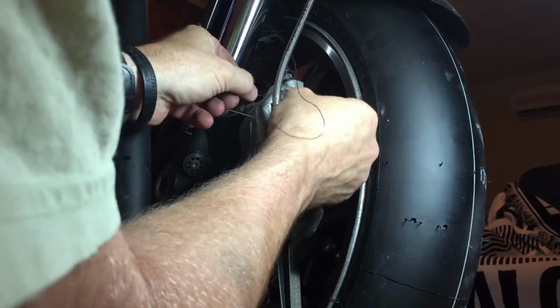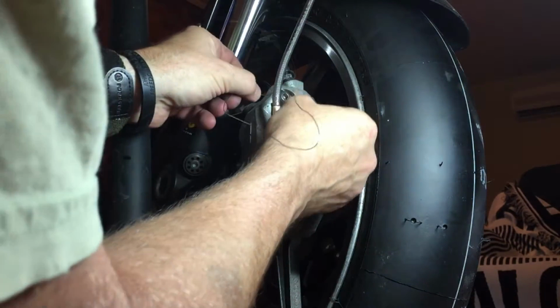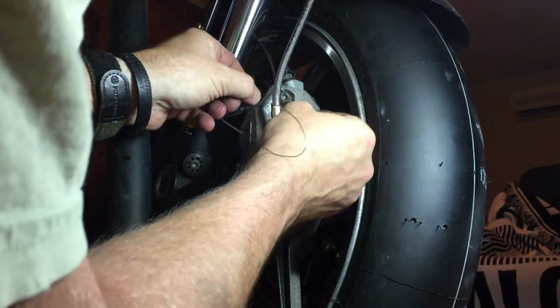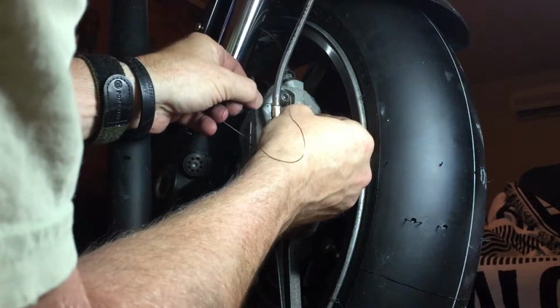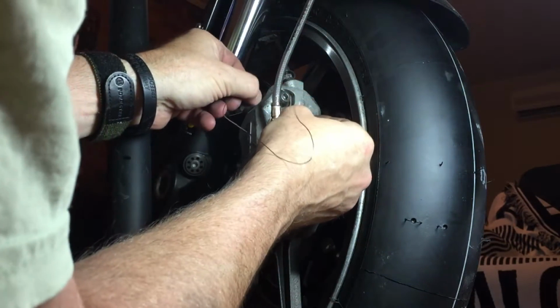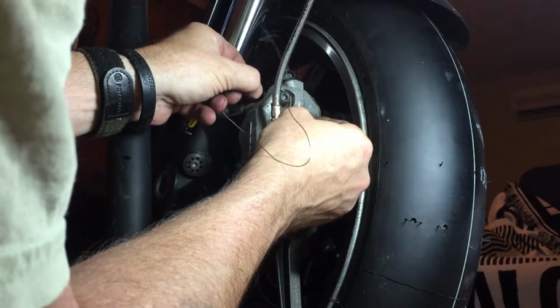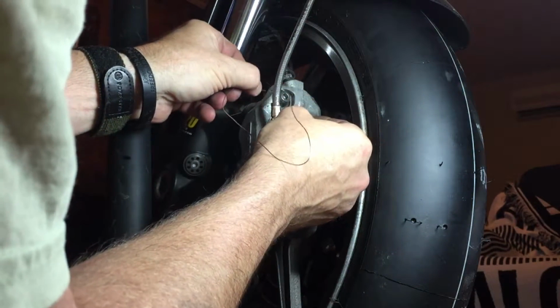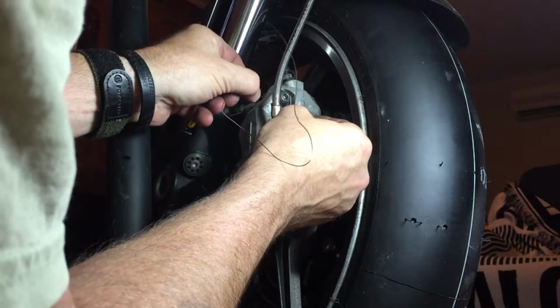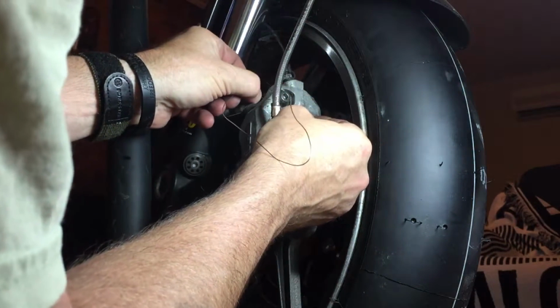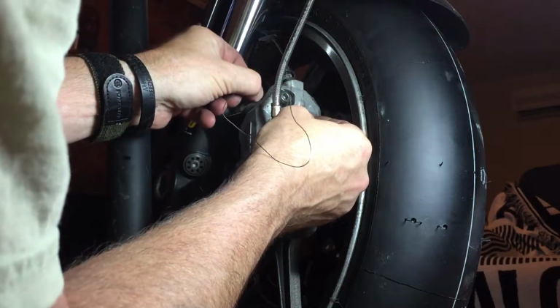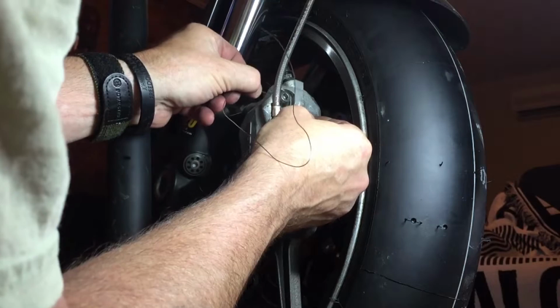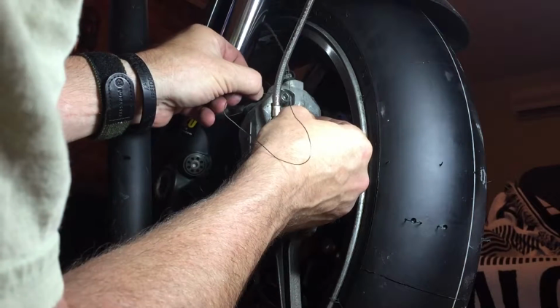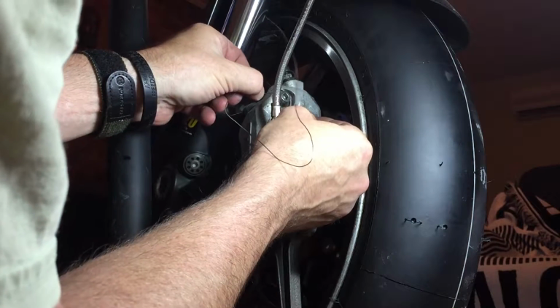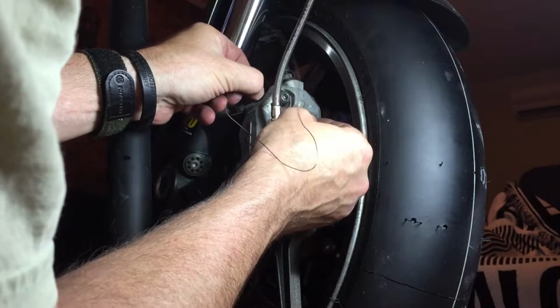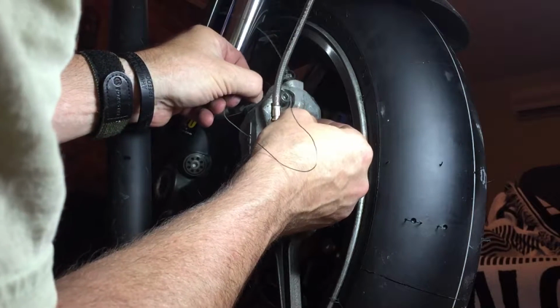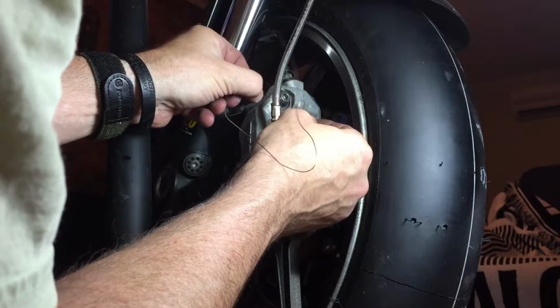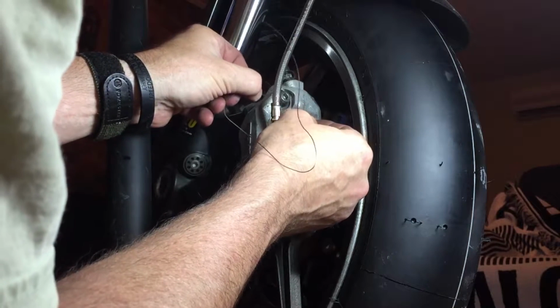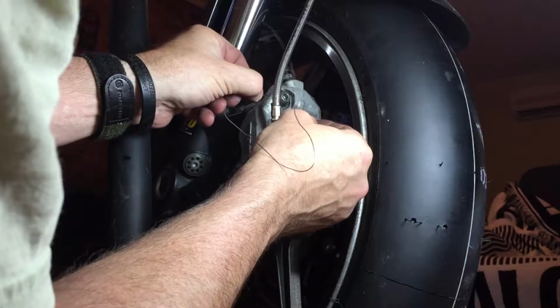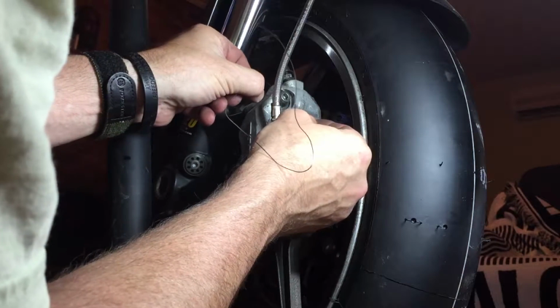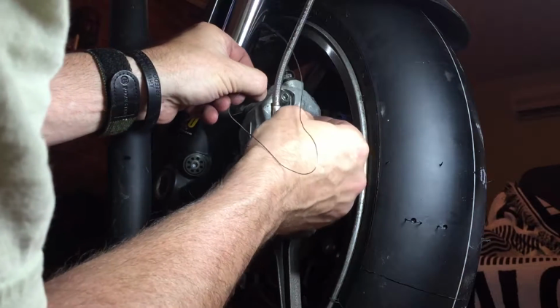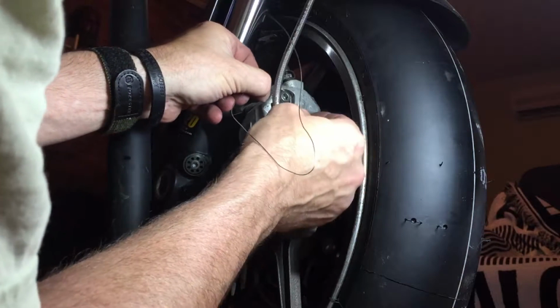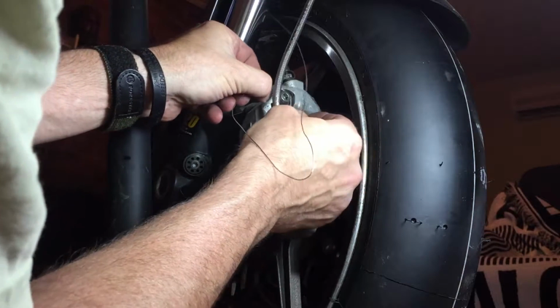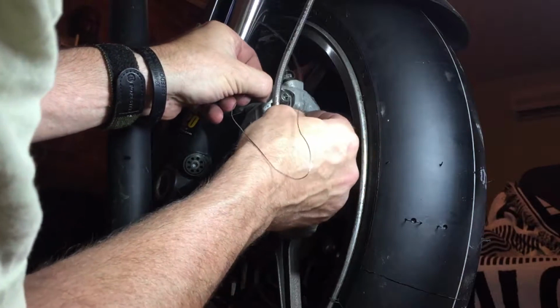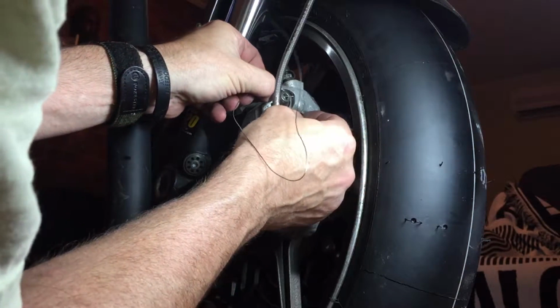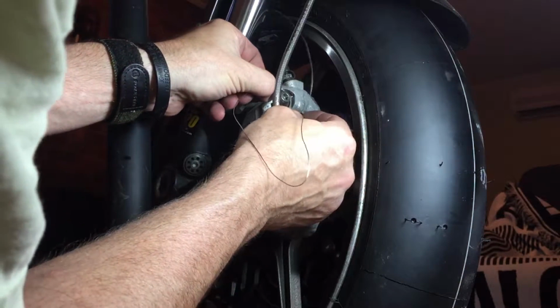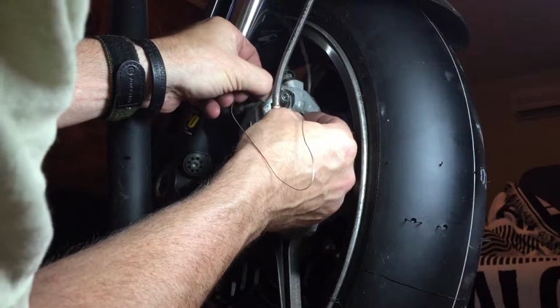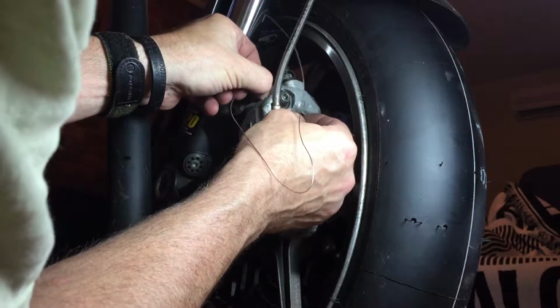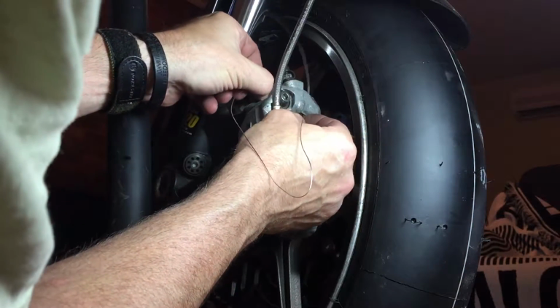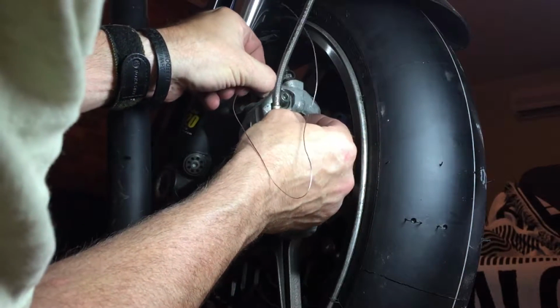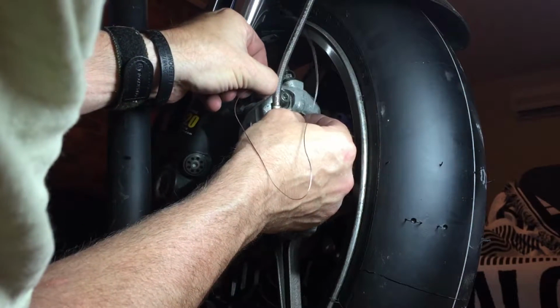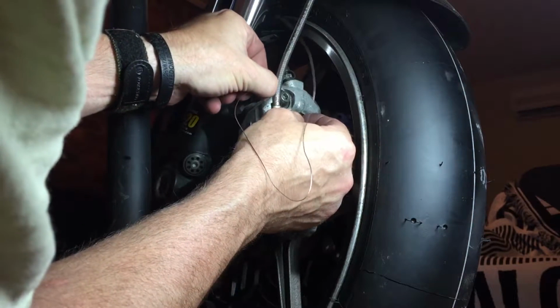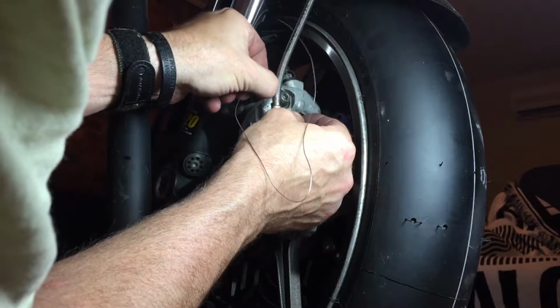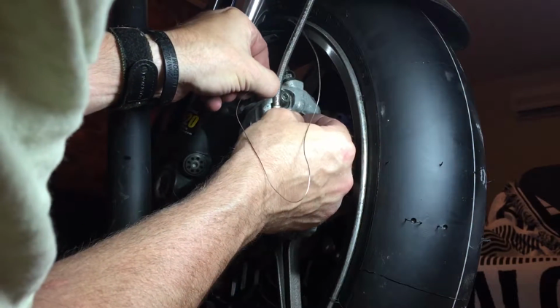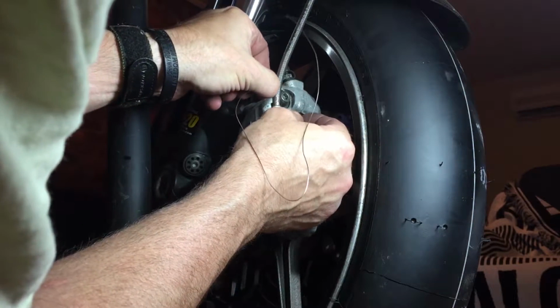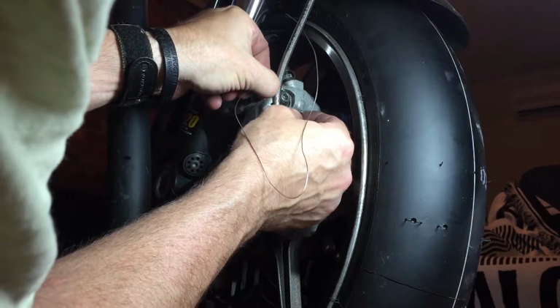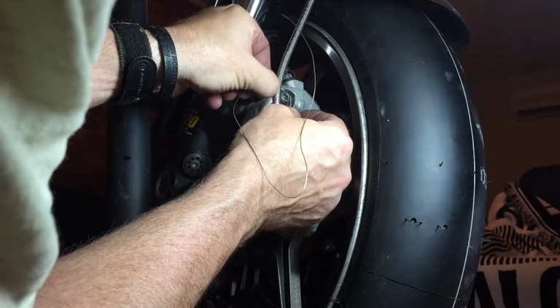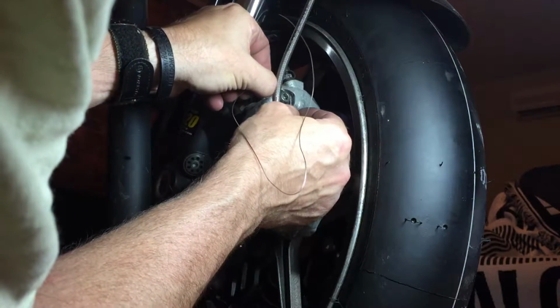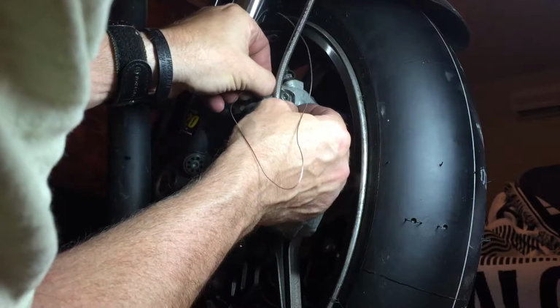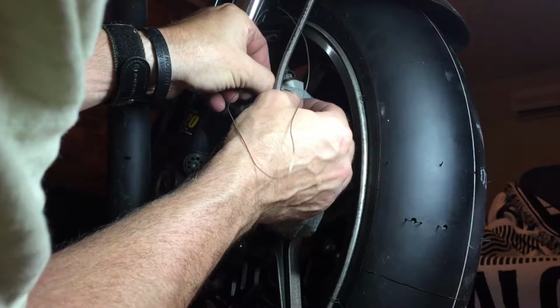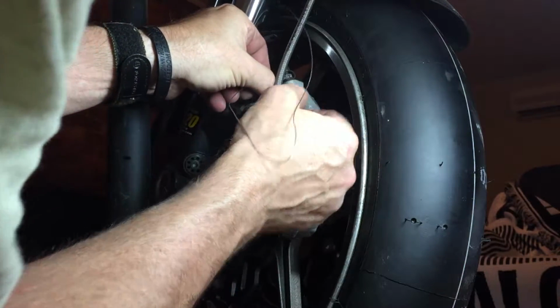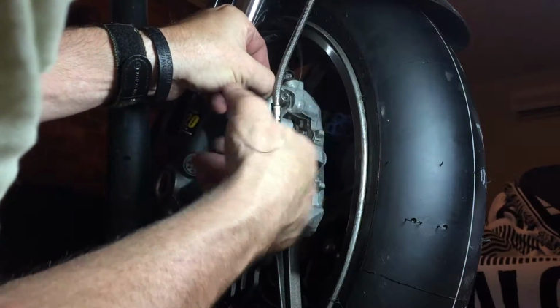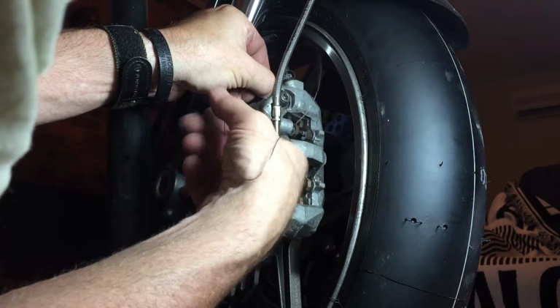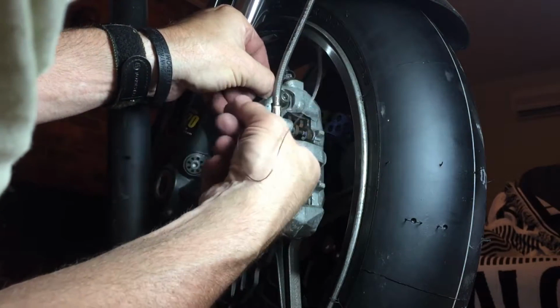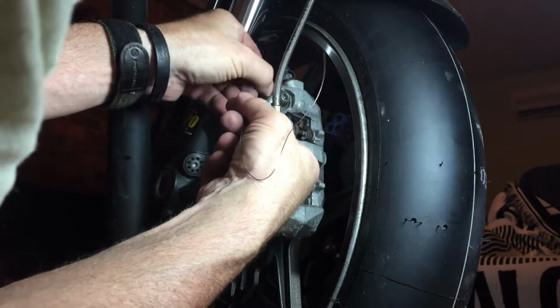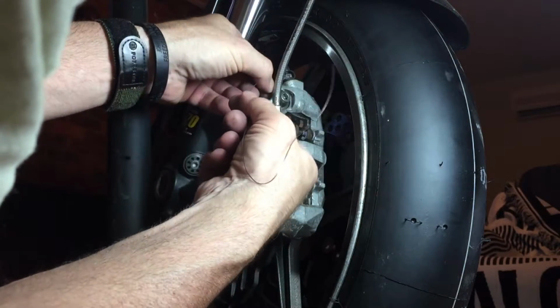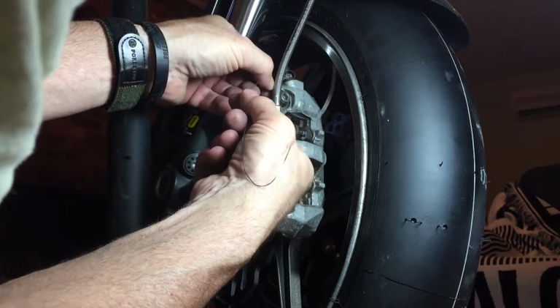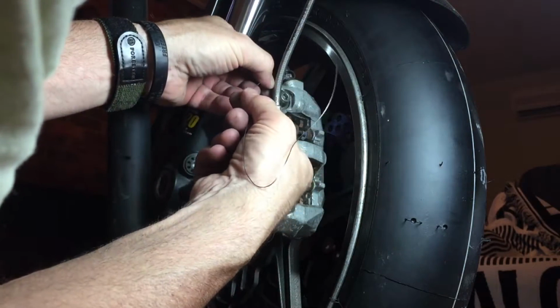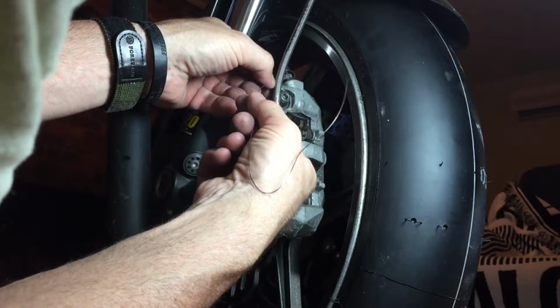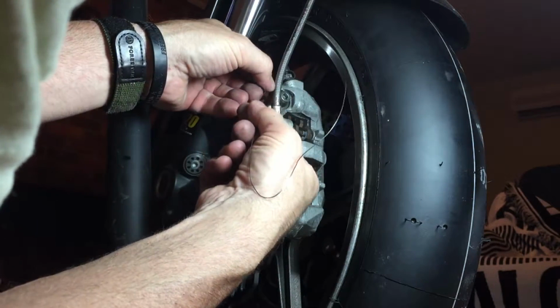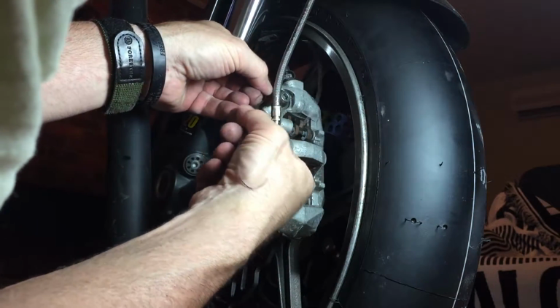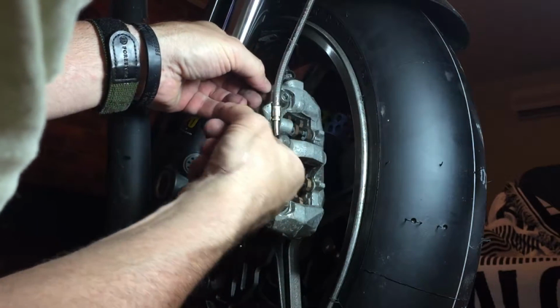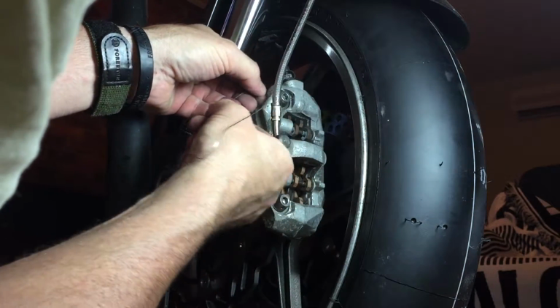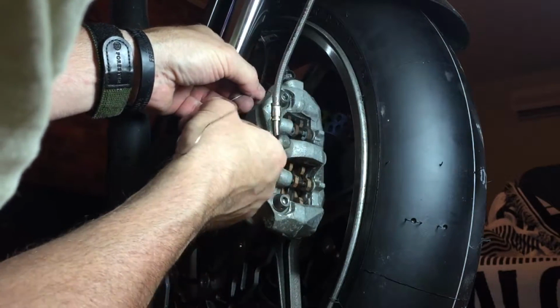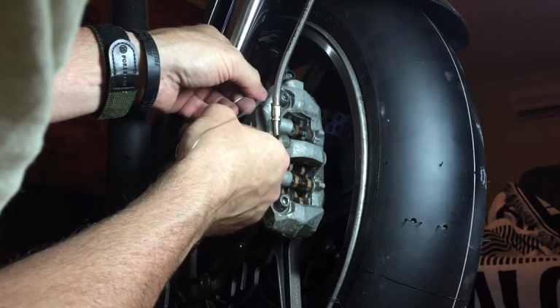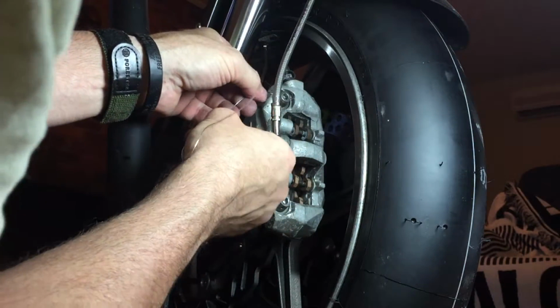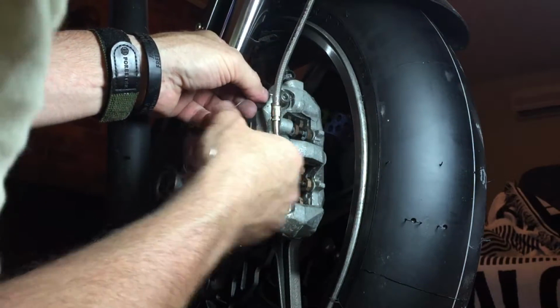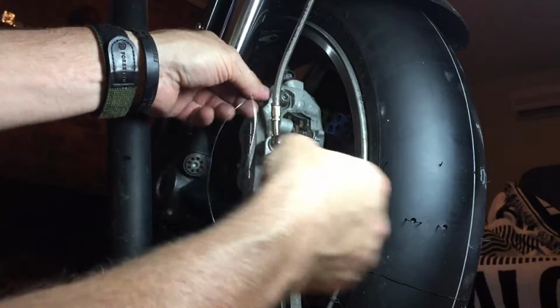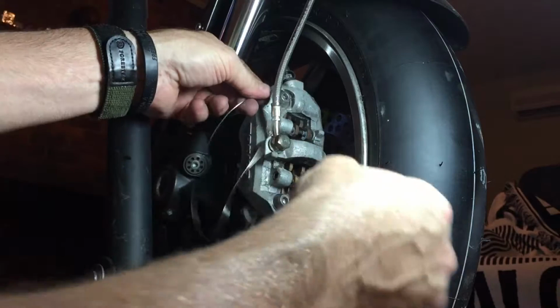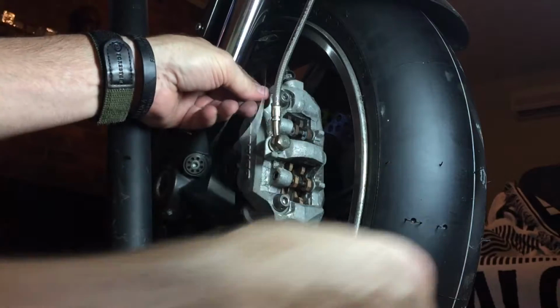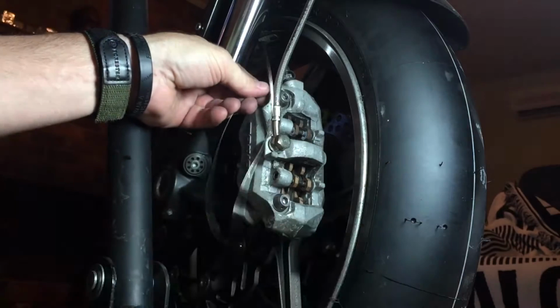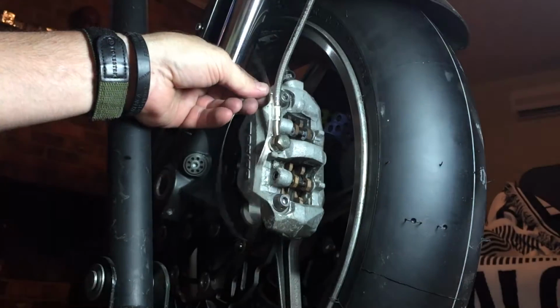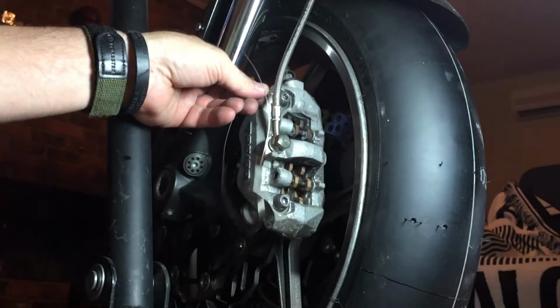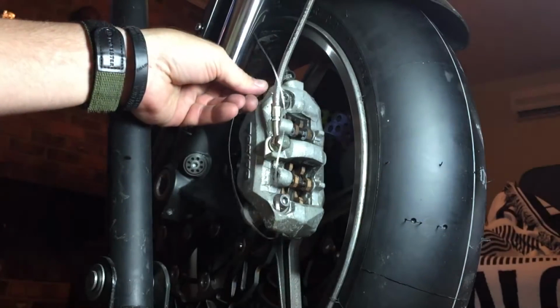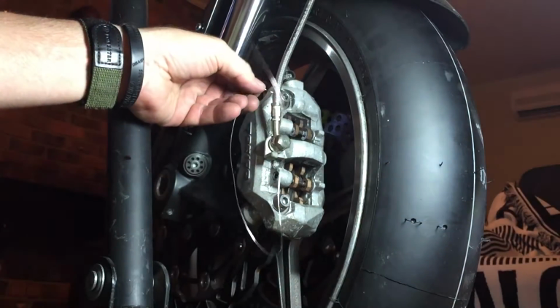I'll fish this through. I've already drilled tiny little holes in the bolts so I can get the wire through.